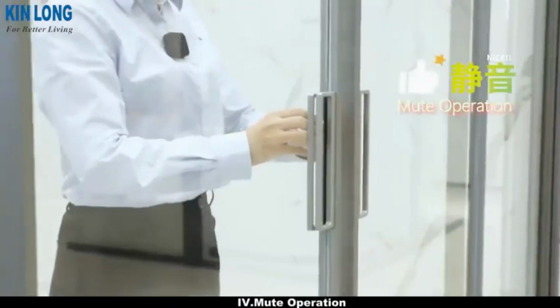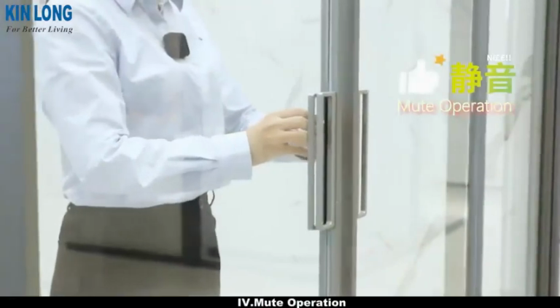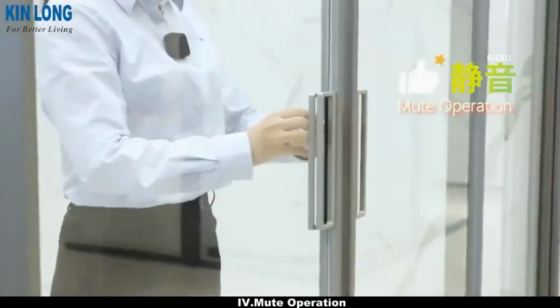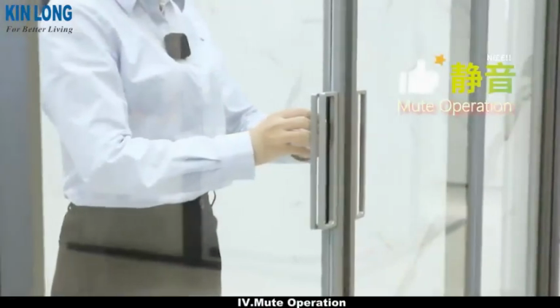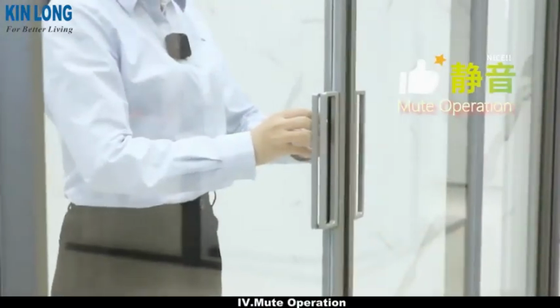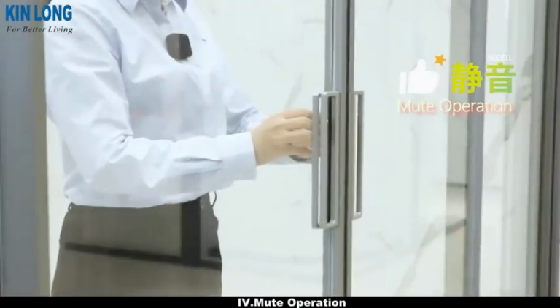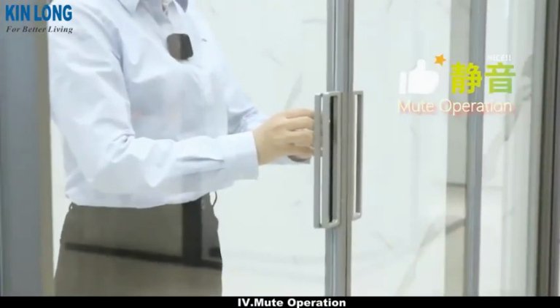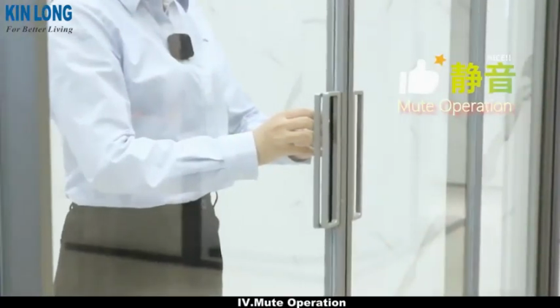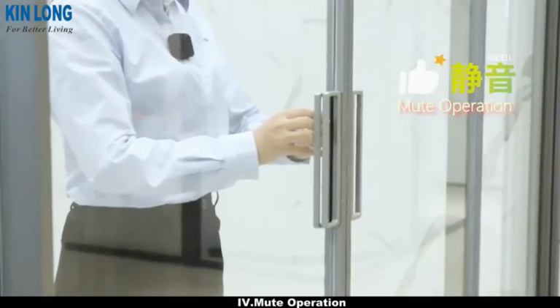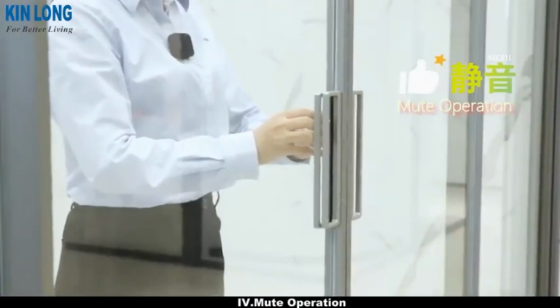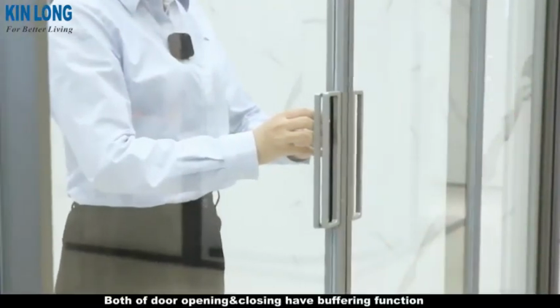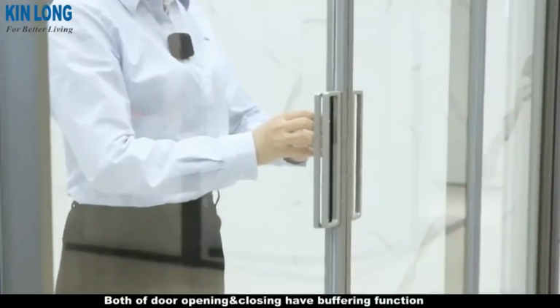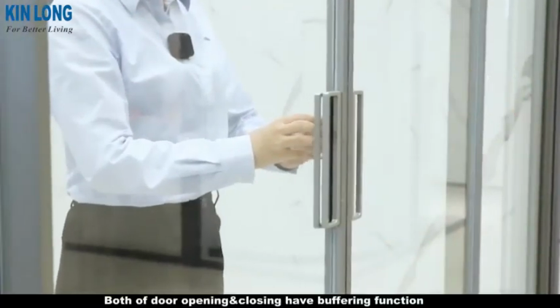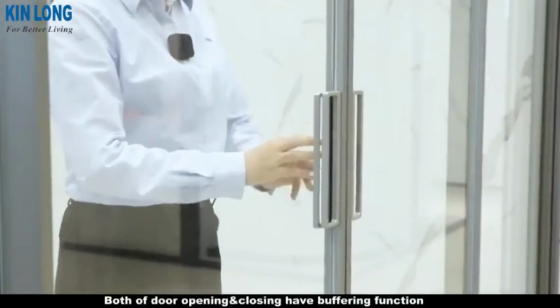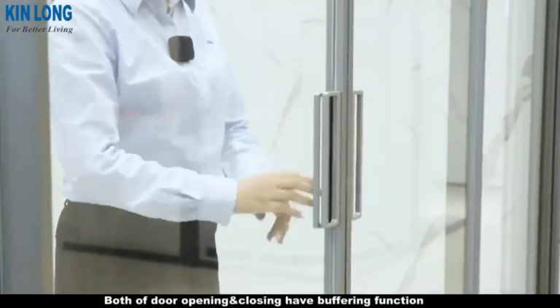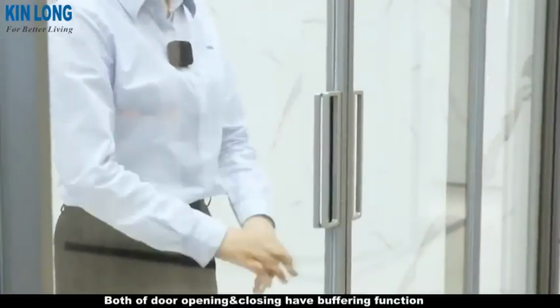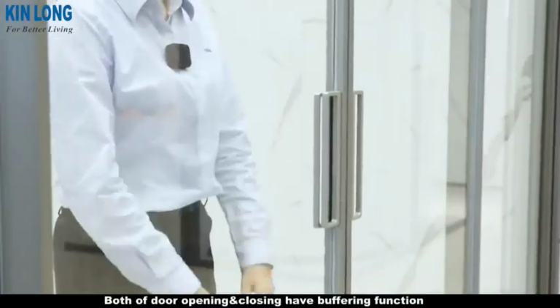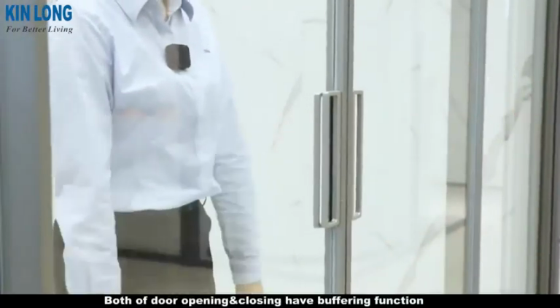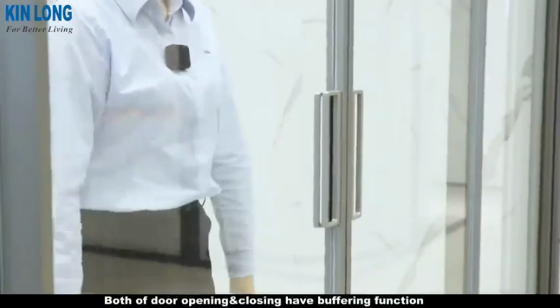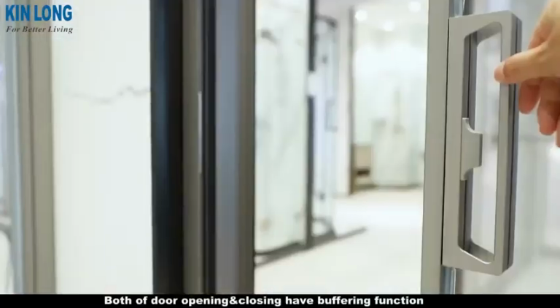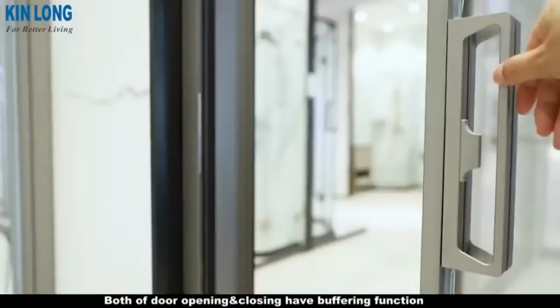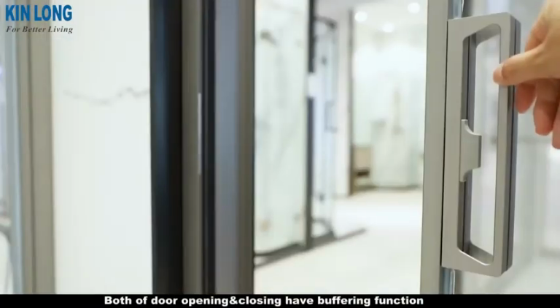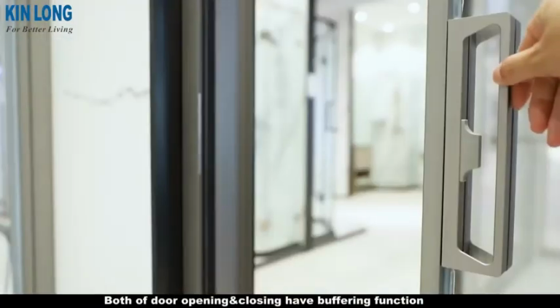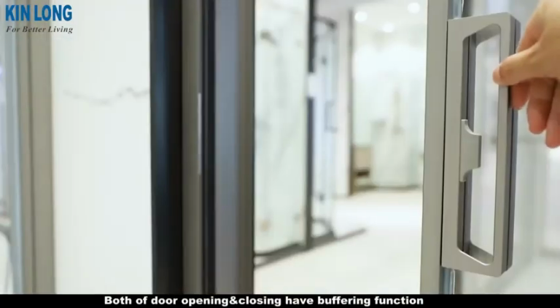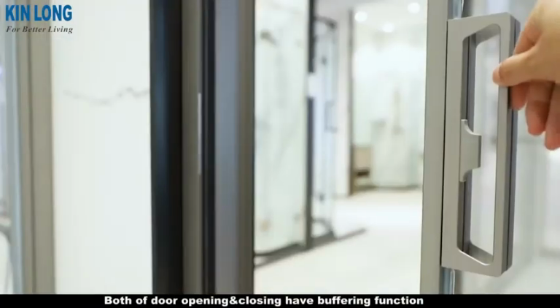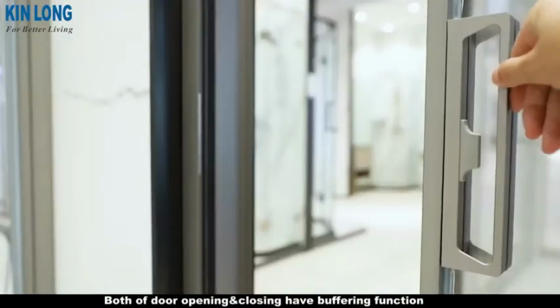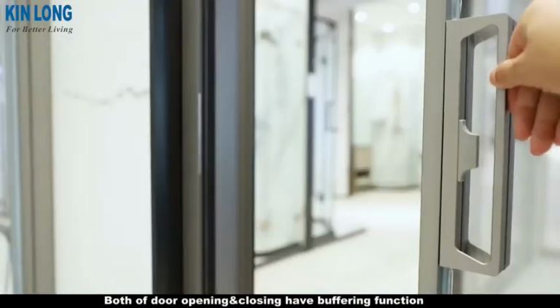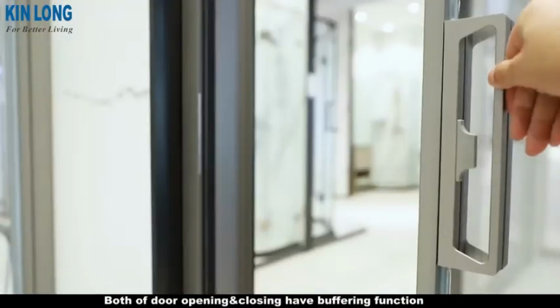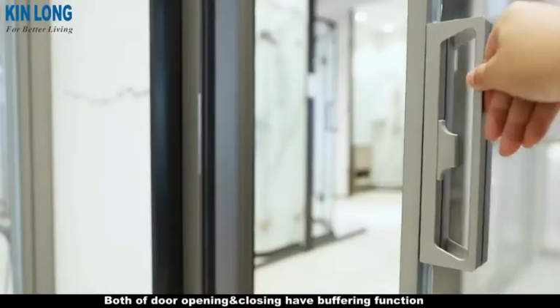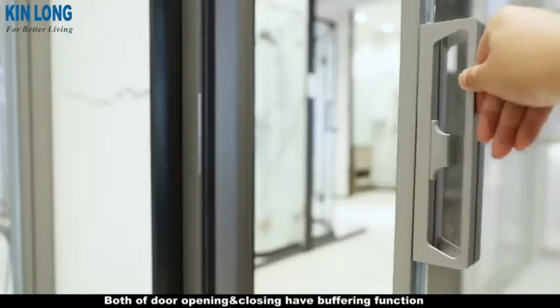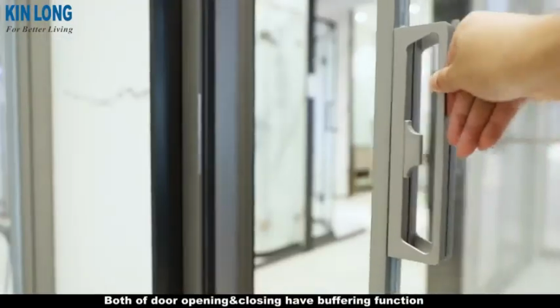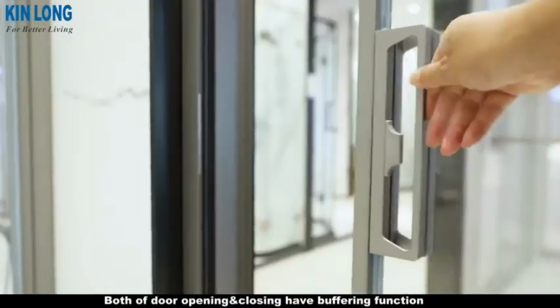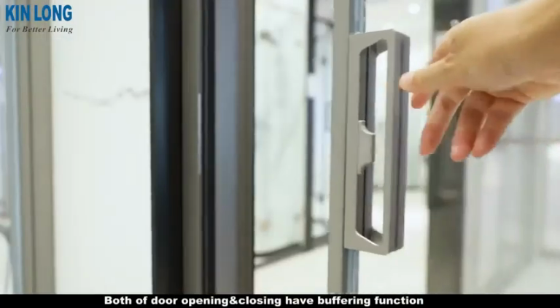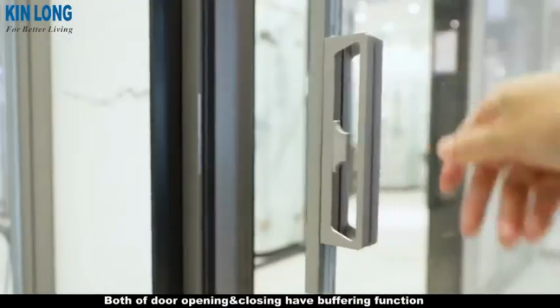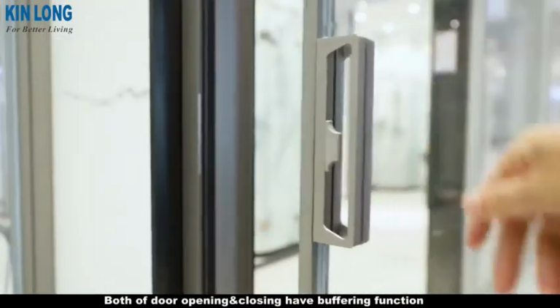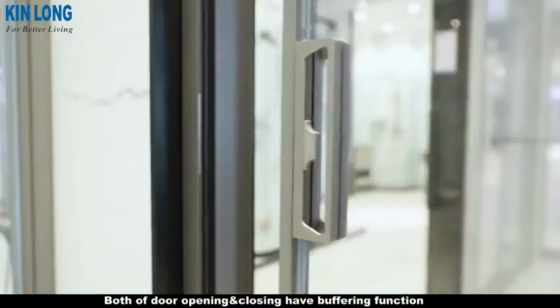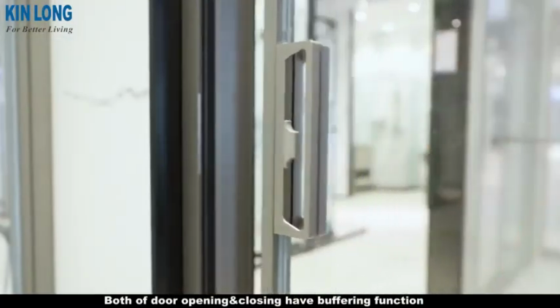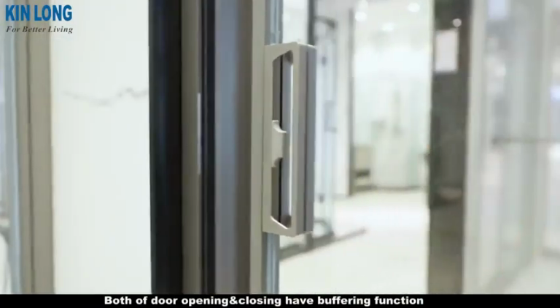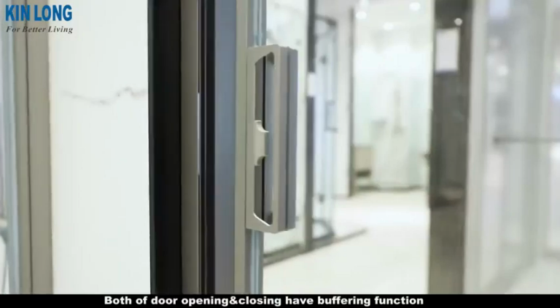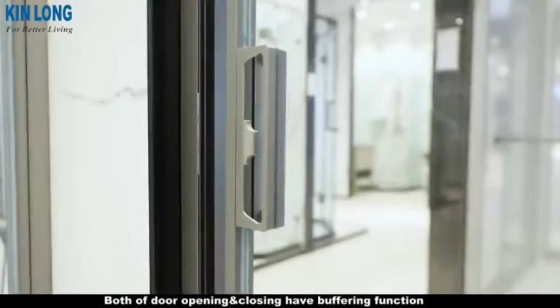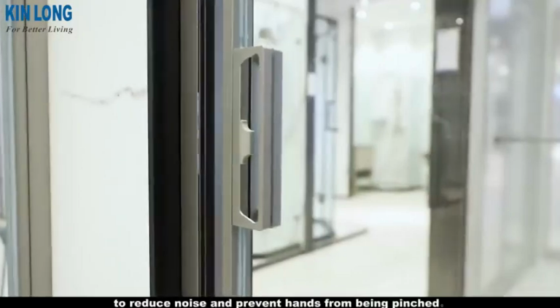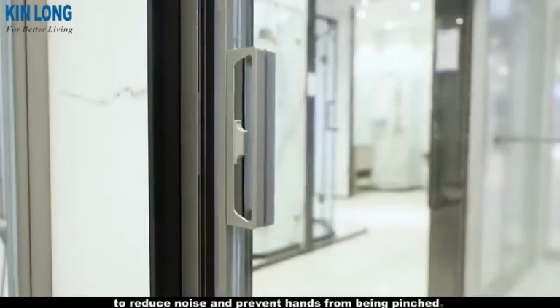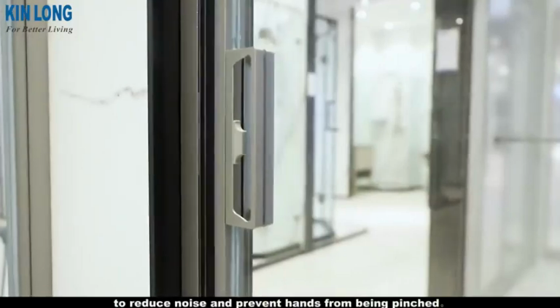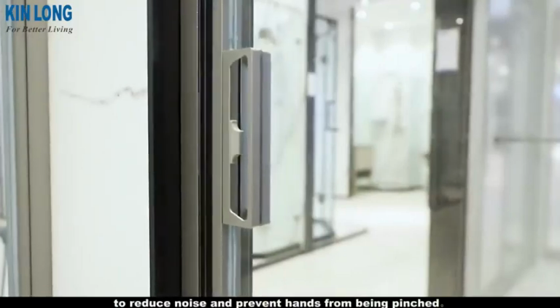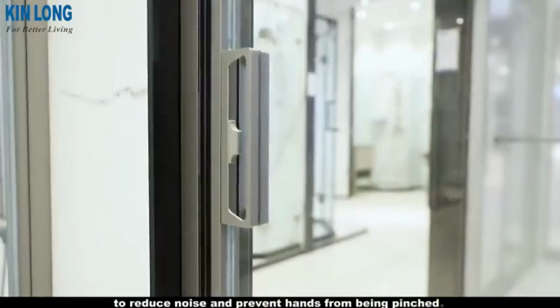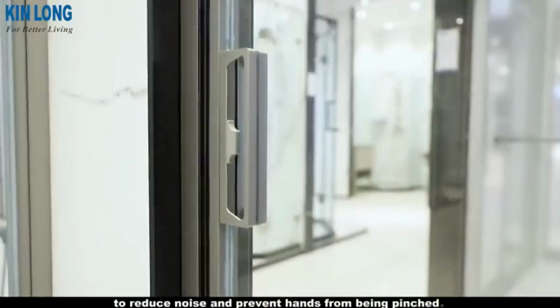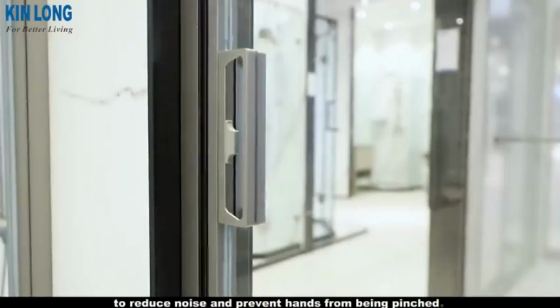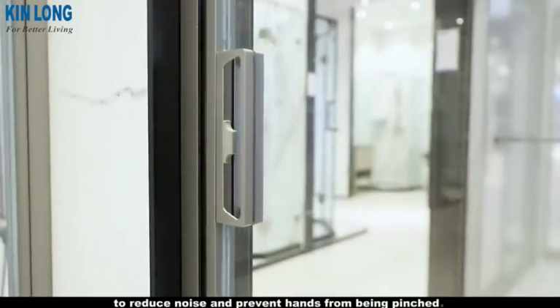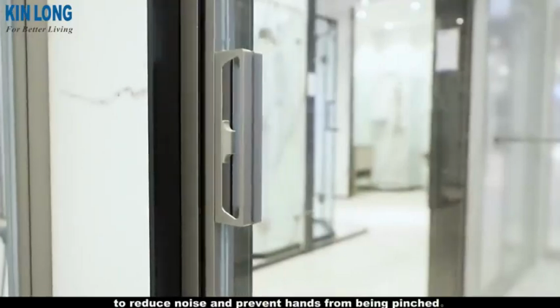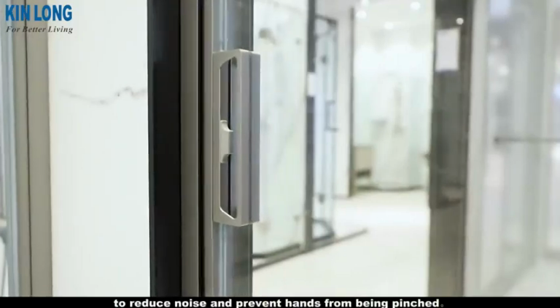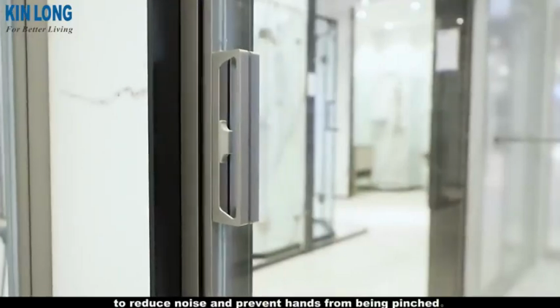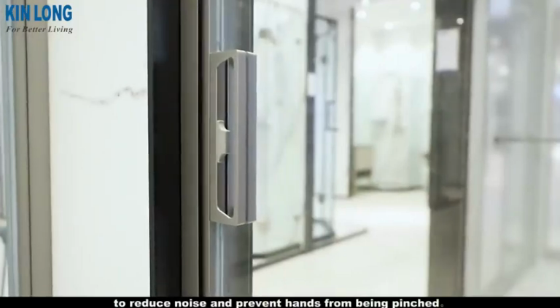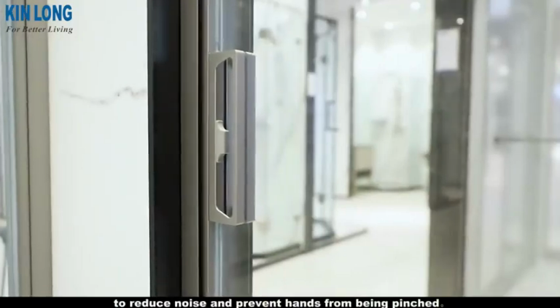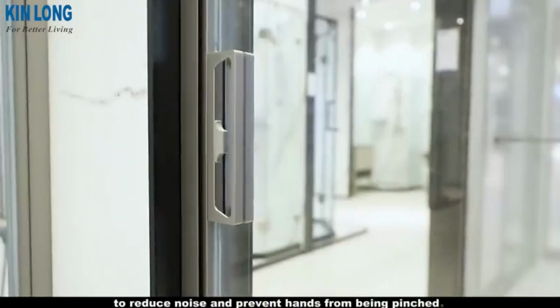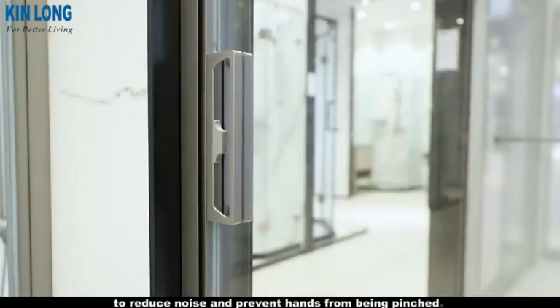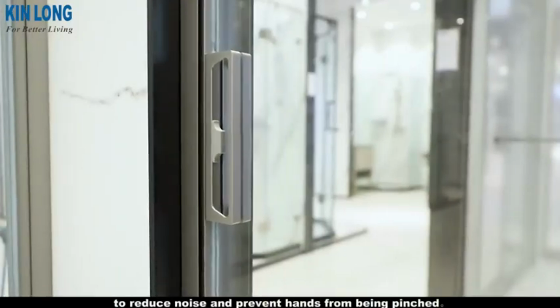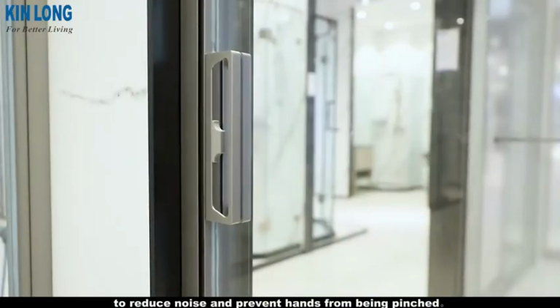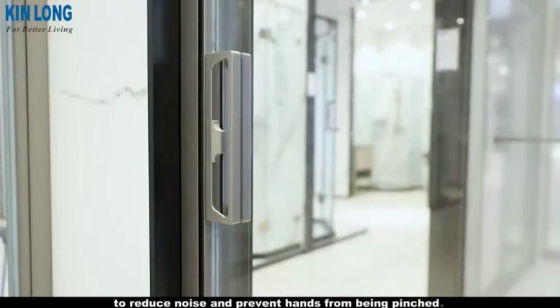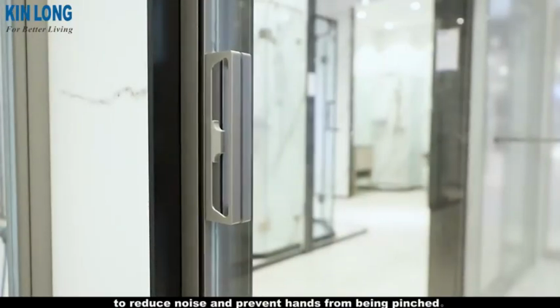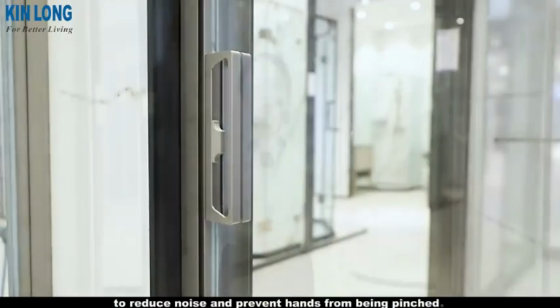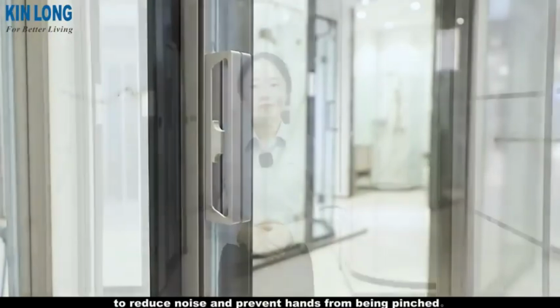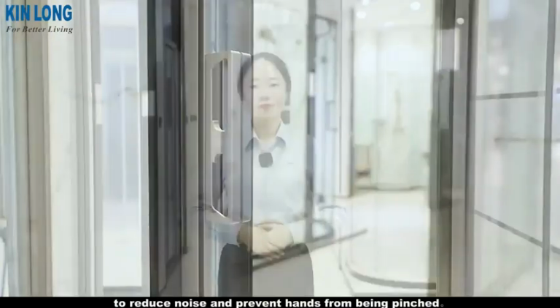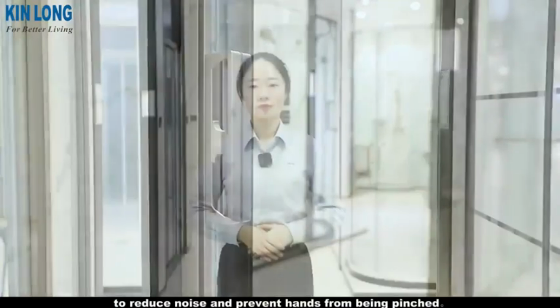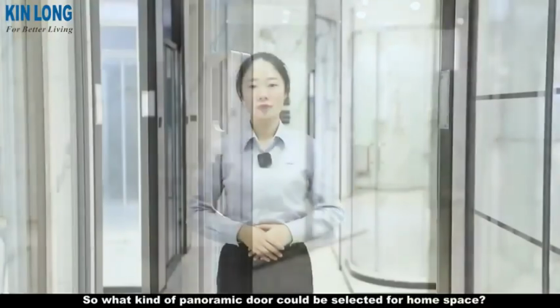4. Mute operation: both door opening and closing have a buffering function to reduce noise and prevent hands from being pinched.